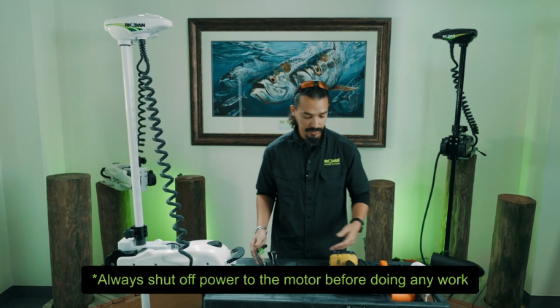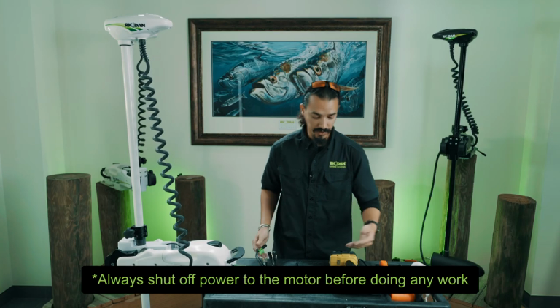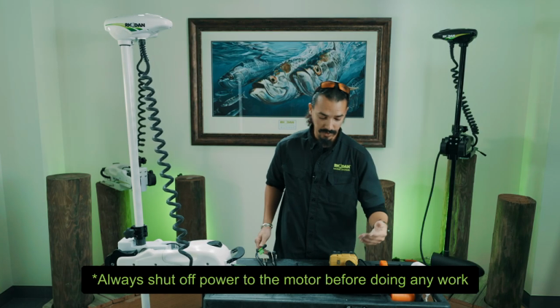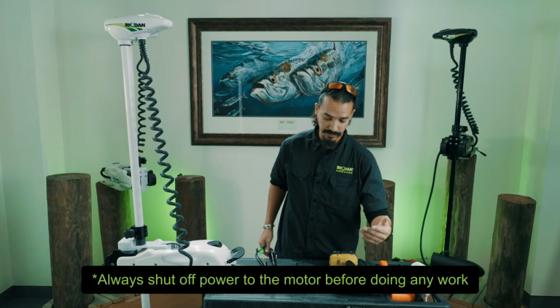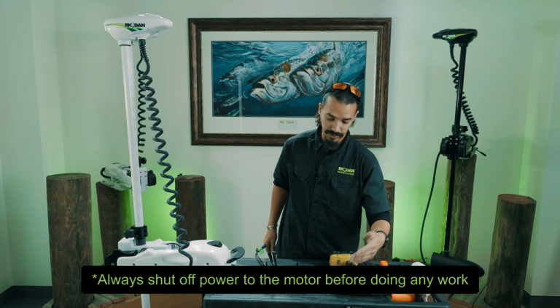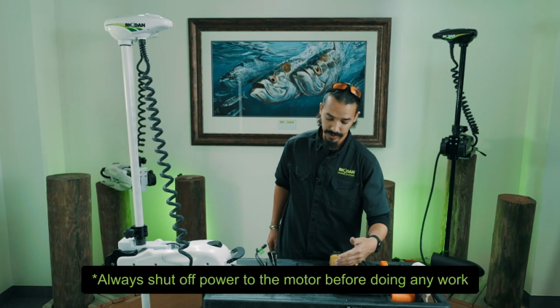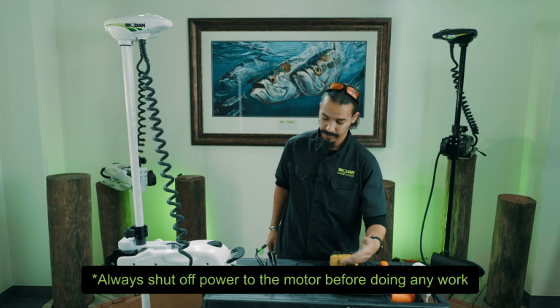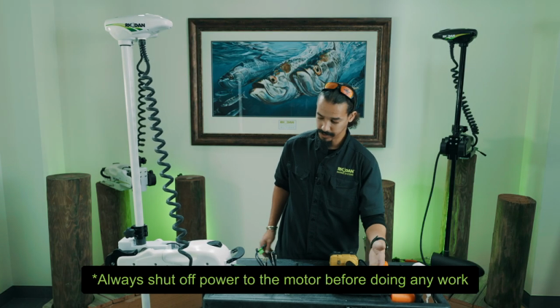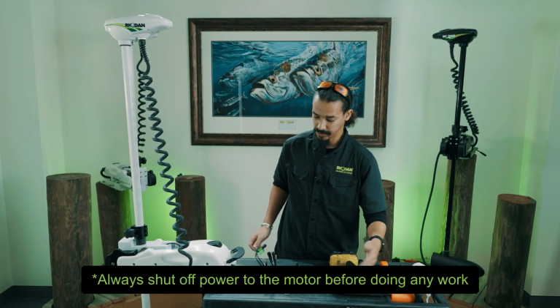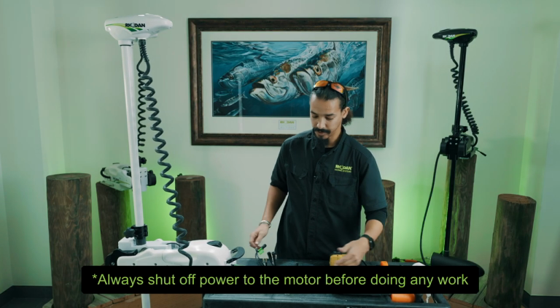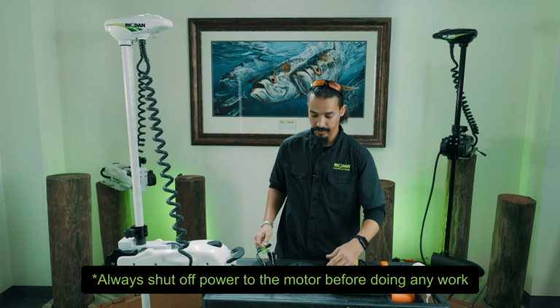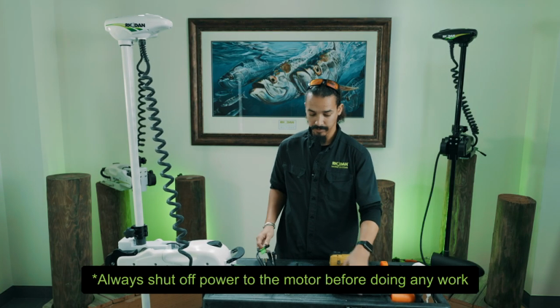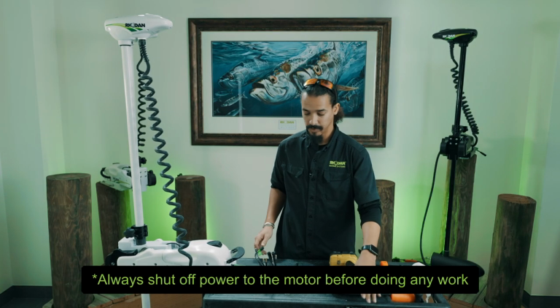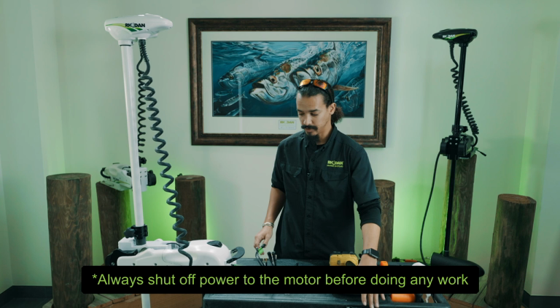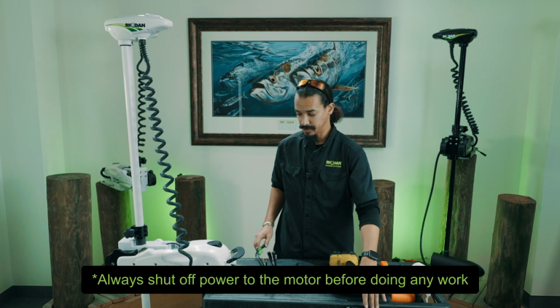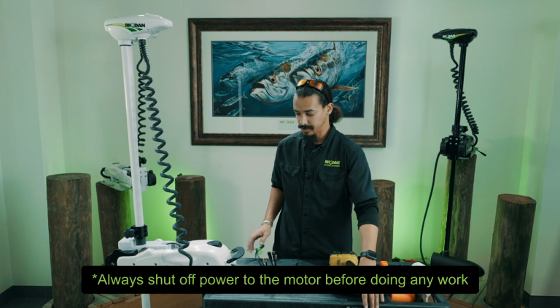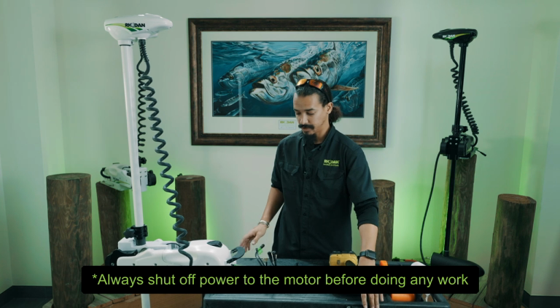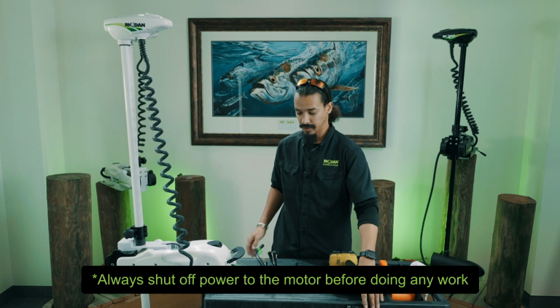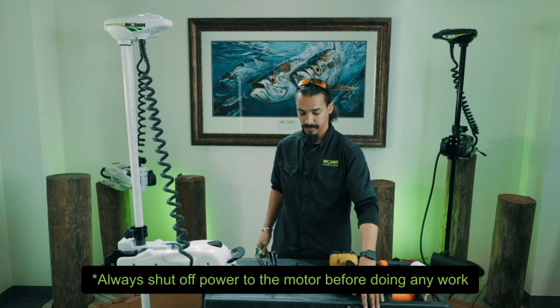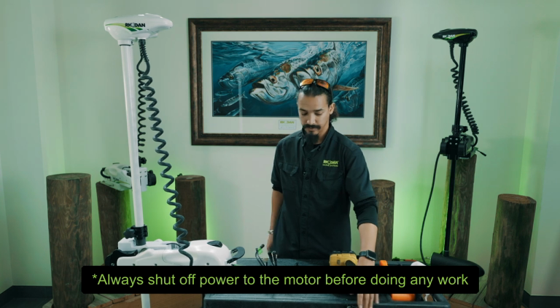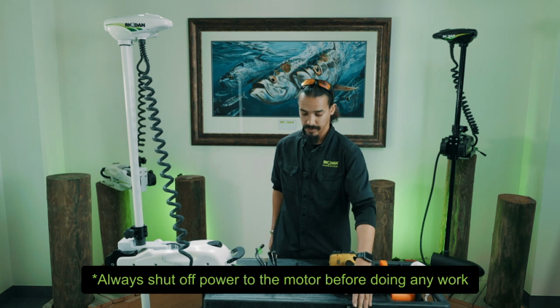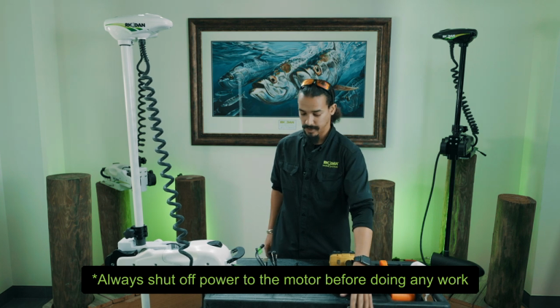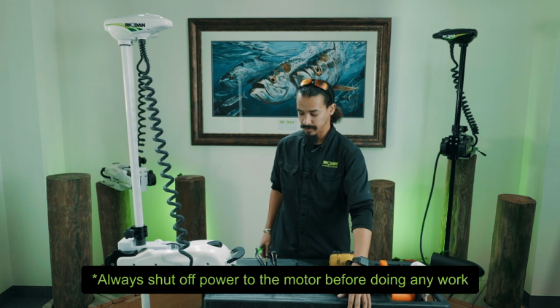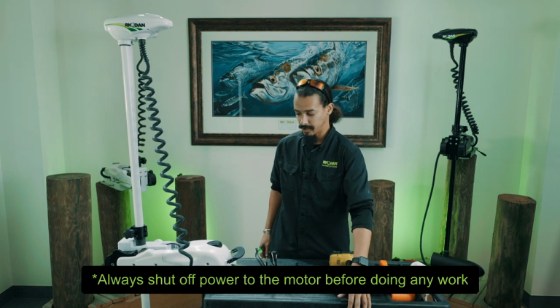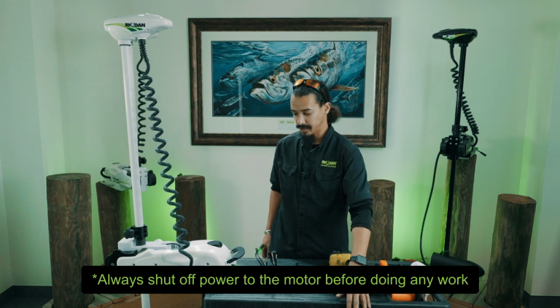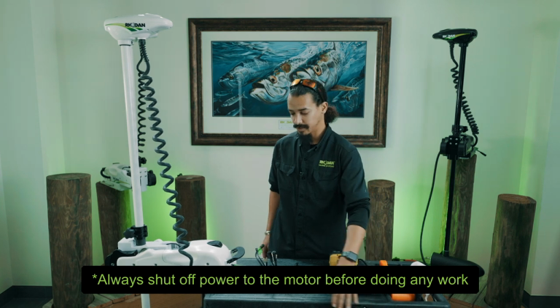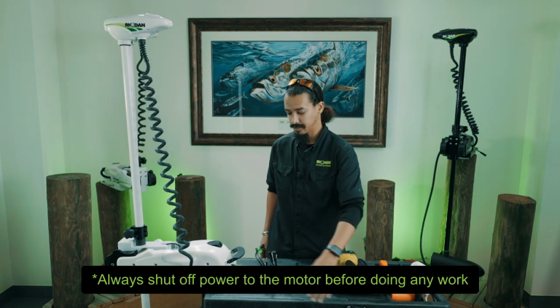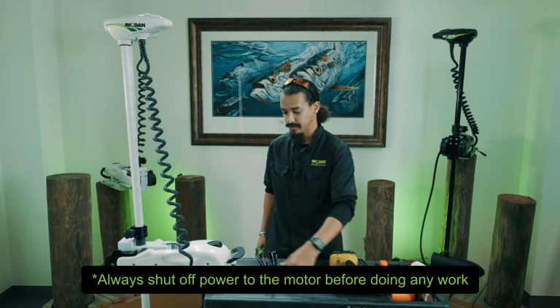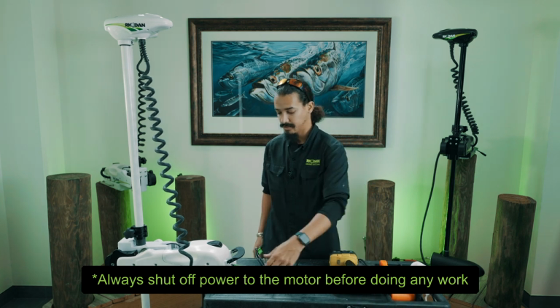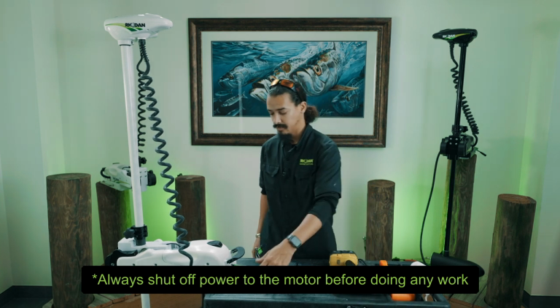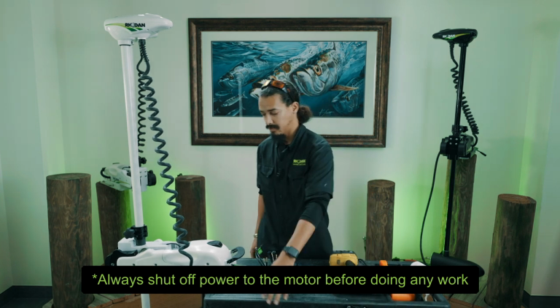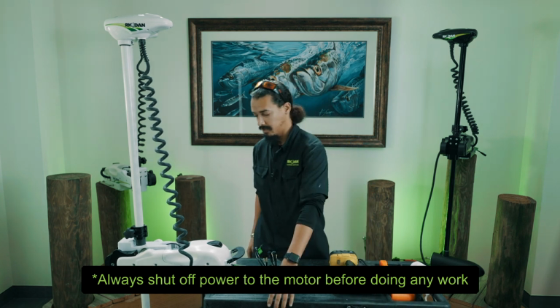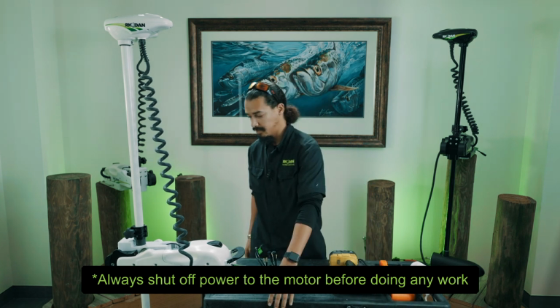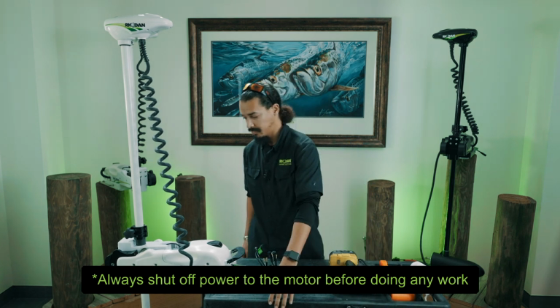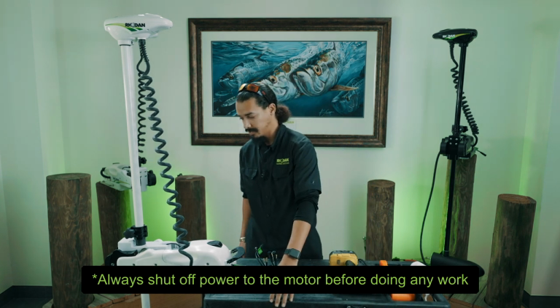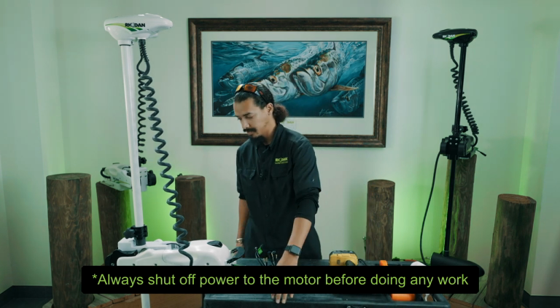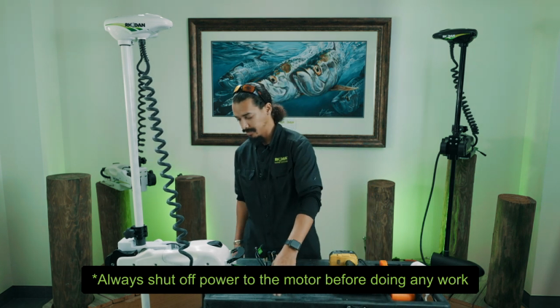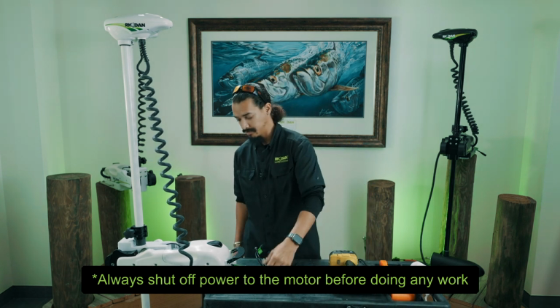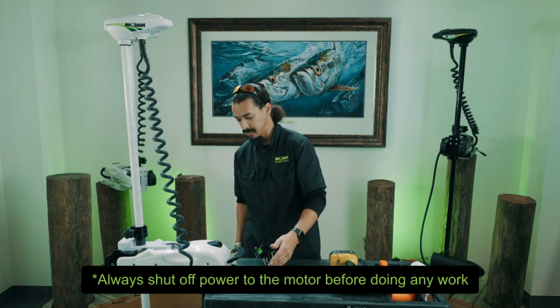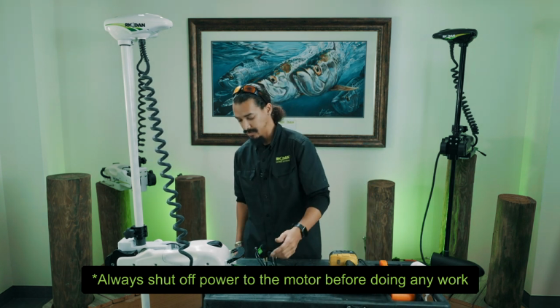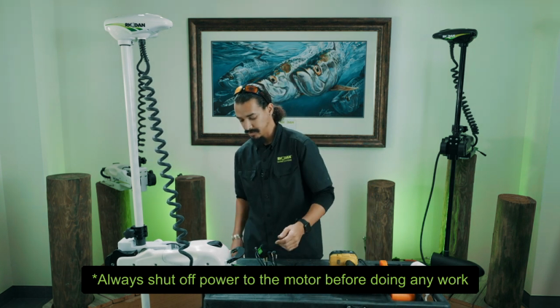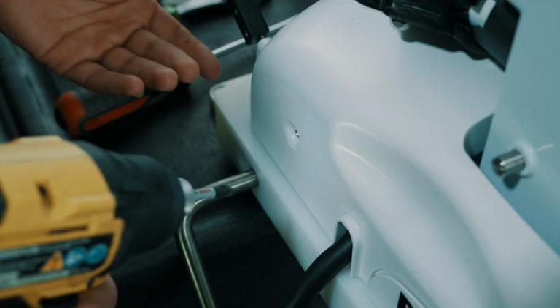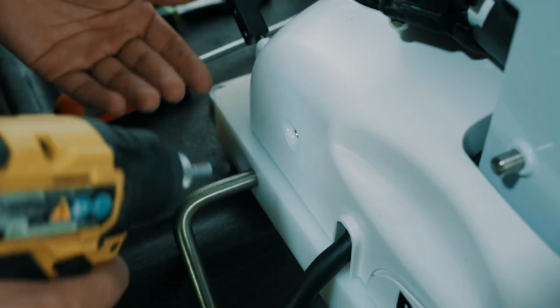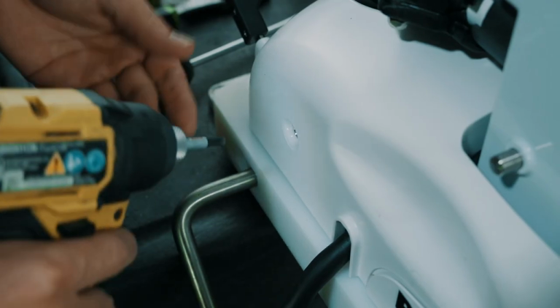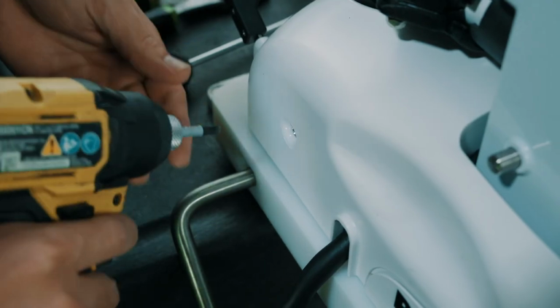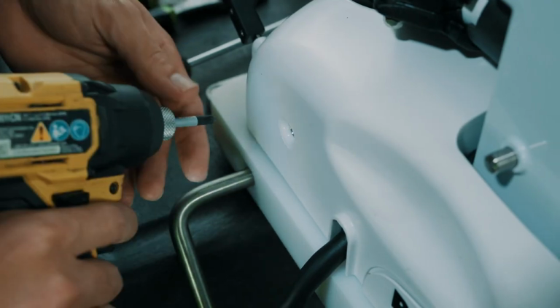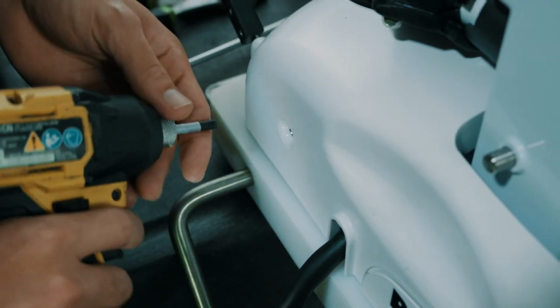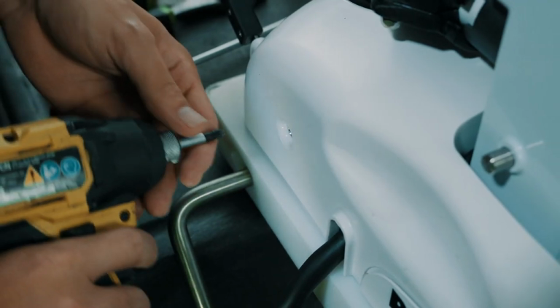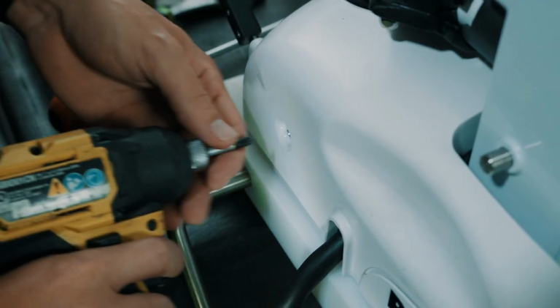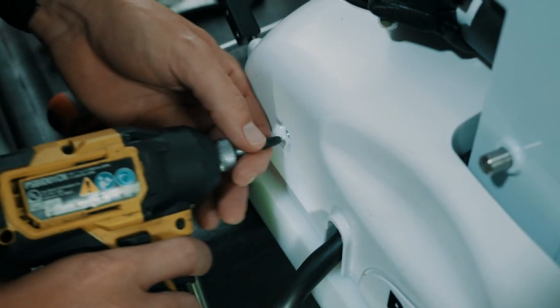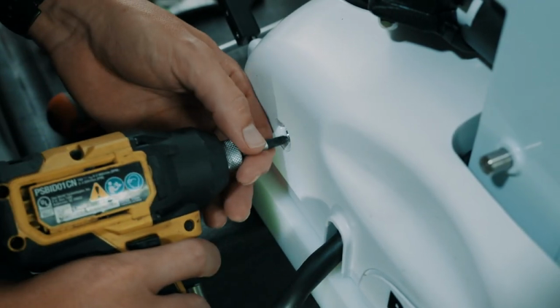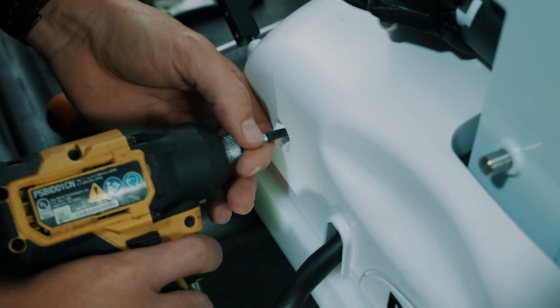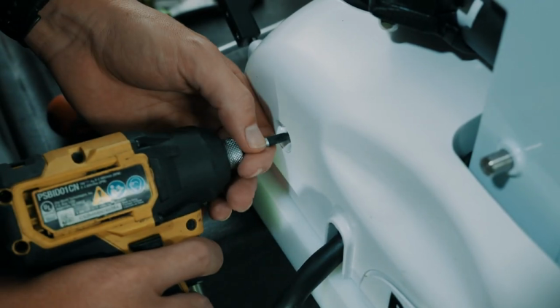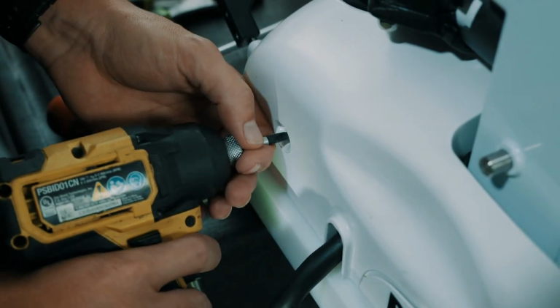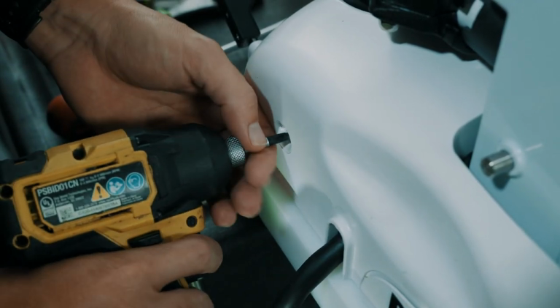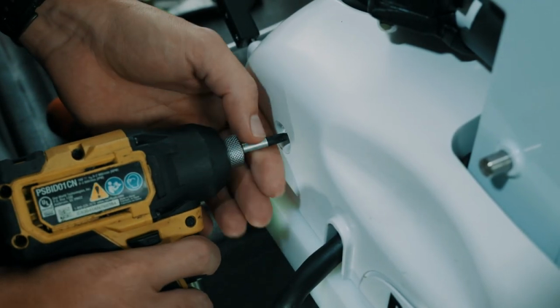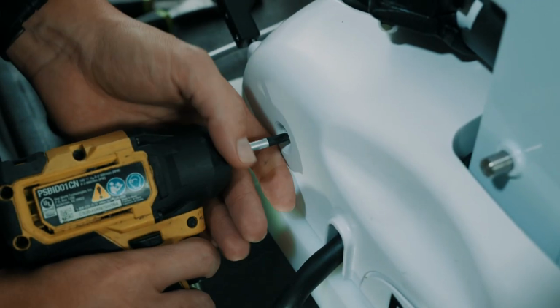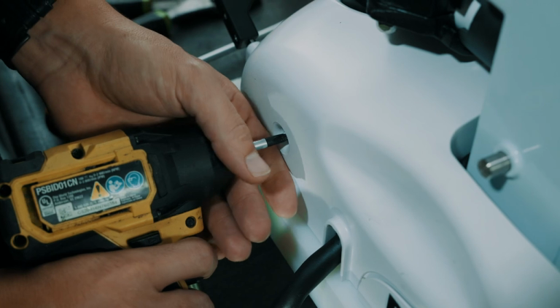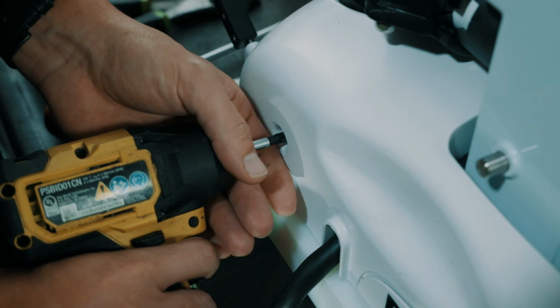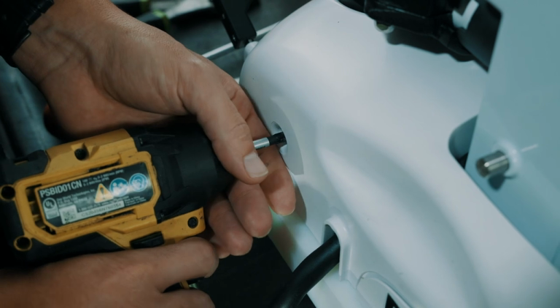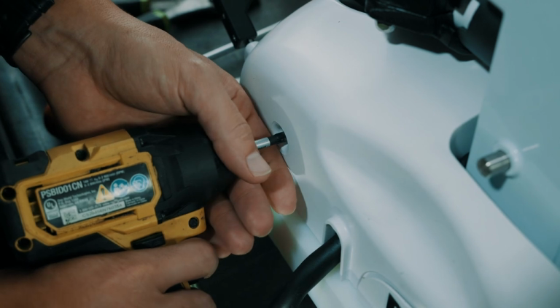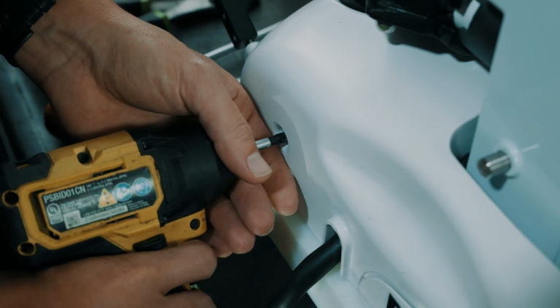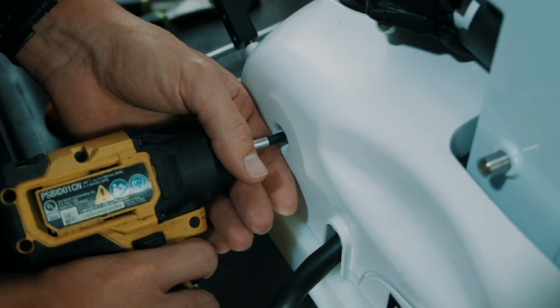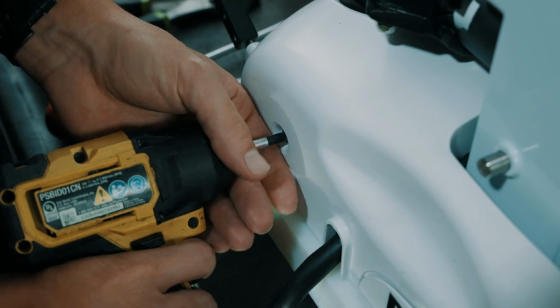First, make sure your motor is shut off — either at the breaker or unplug your motor. For your first step, we'll take off the side cover screws.